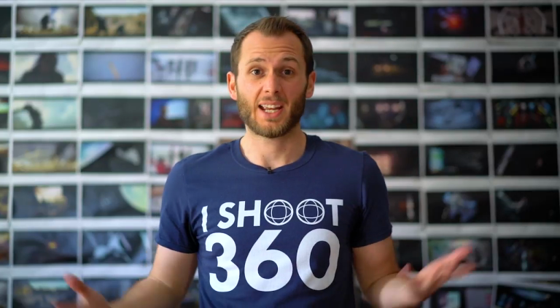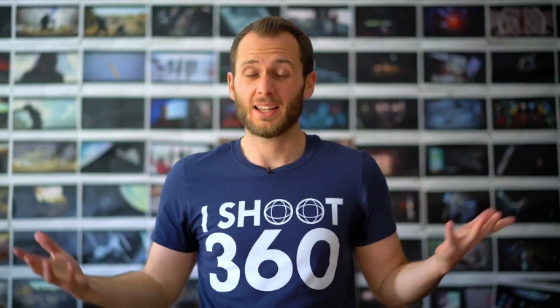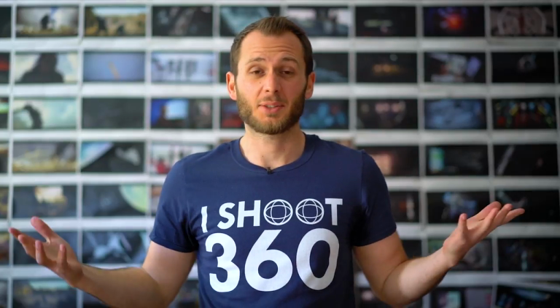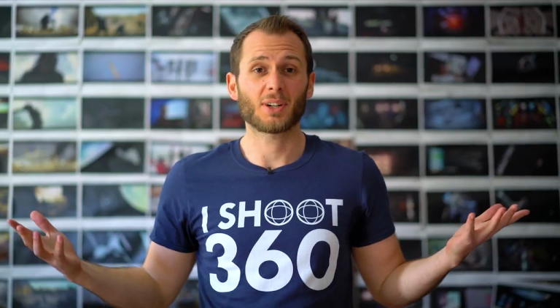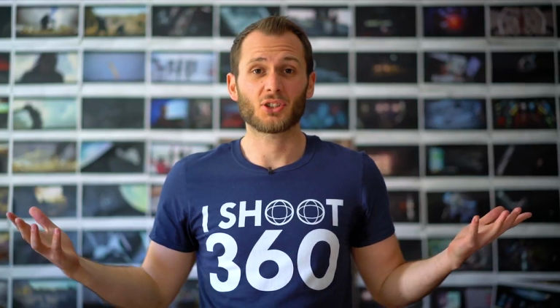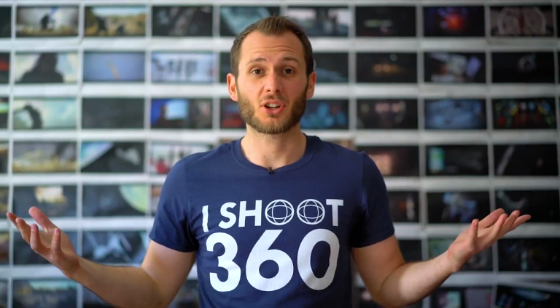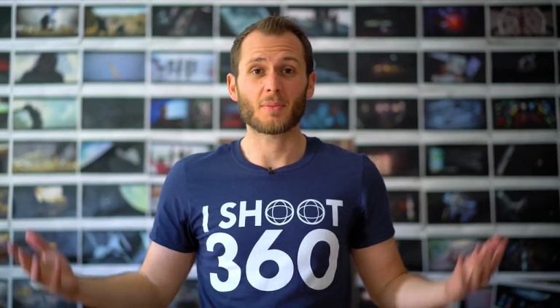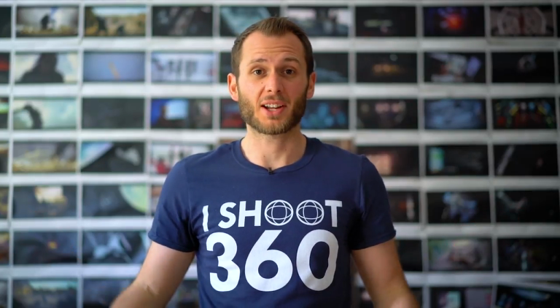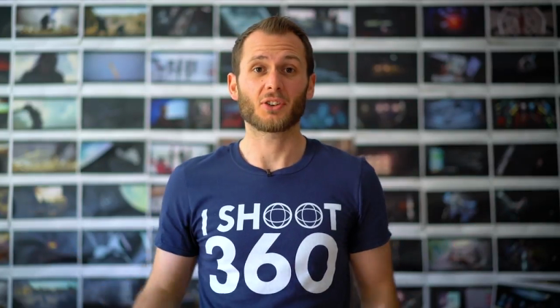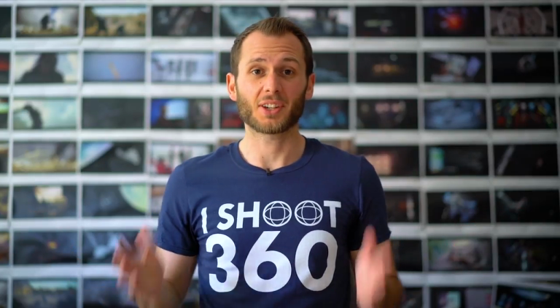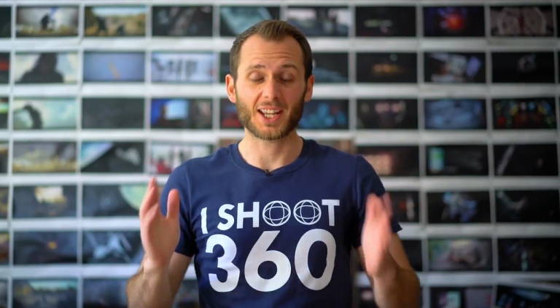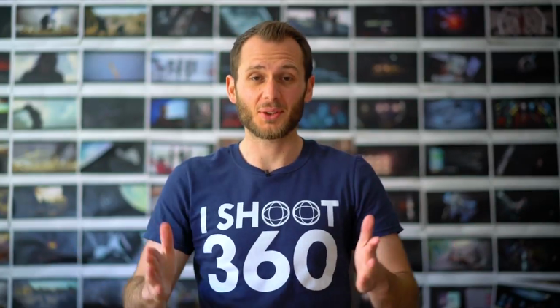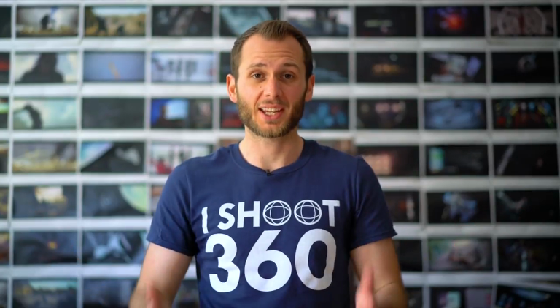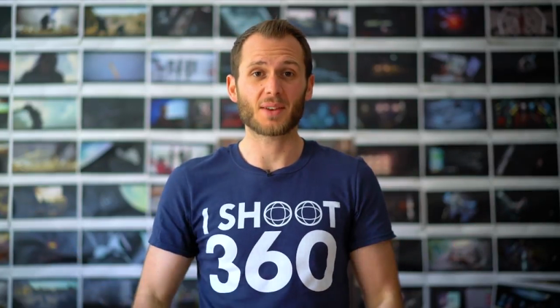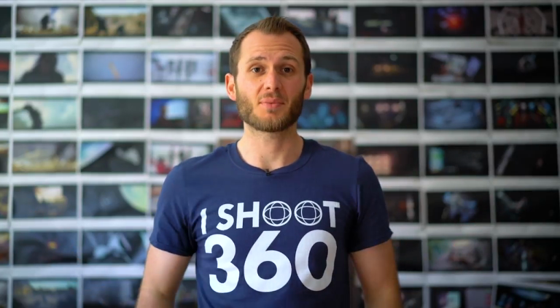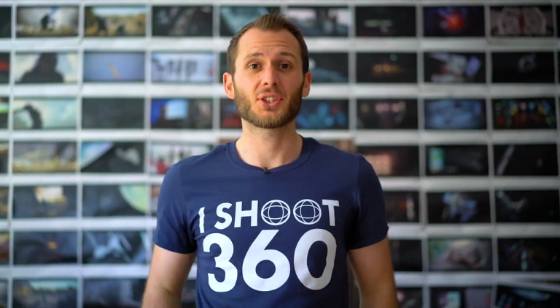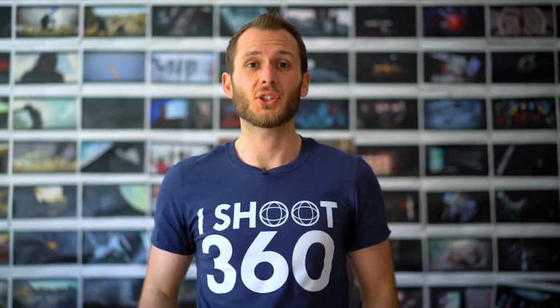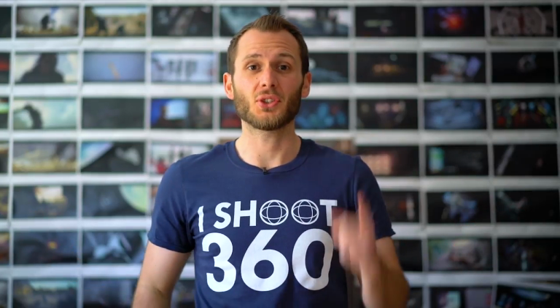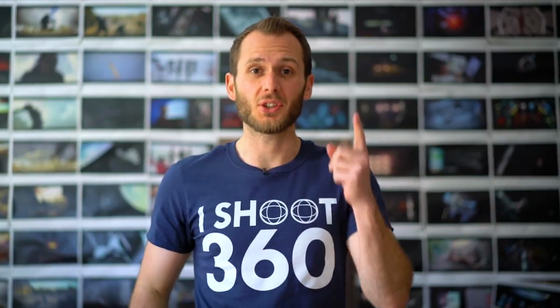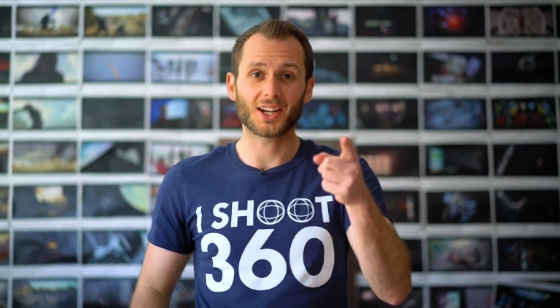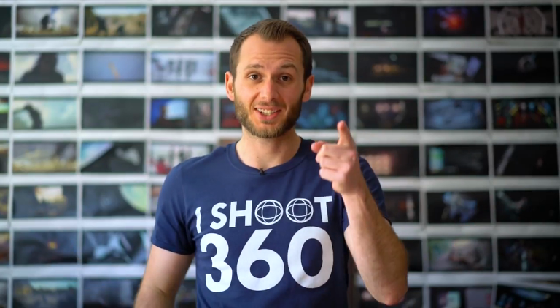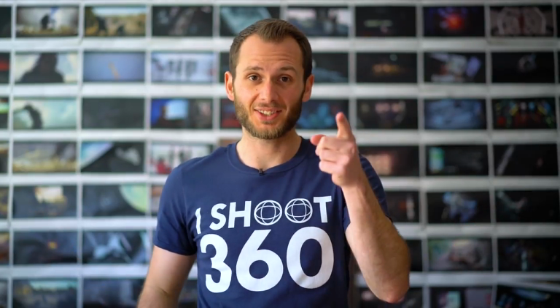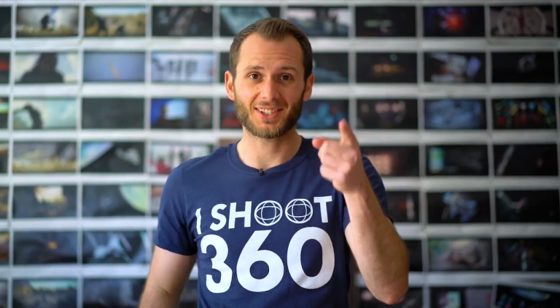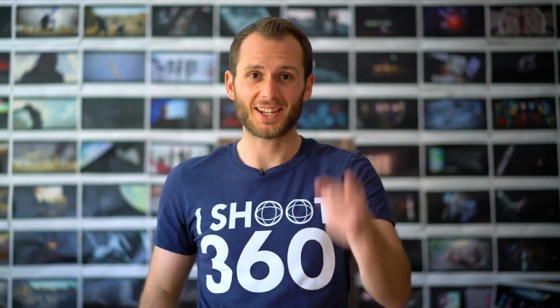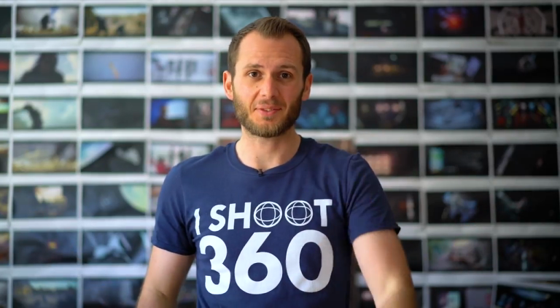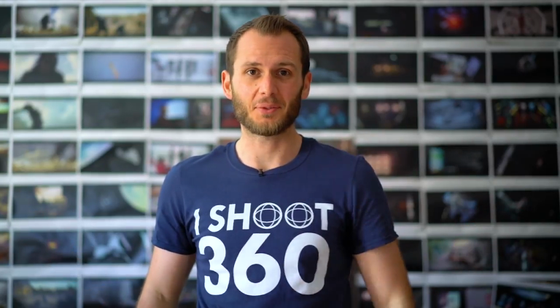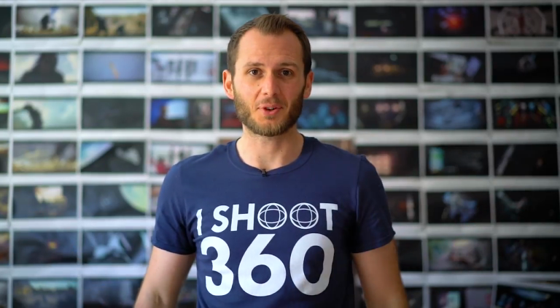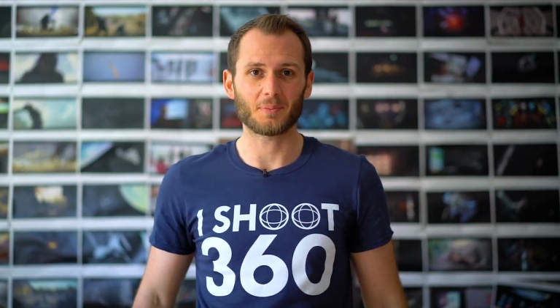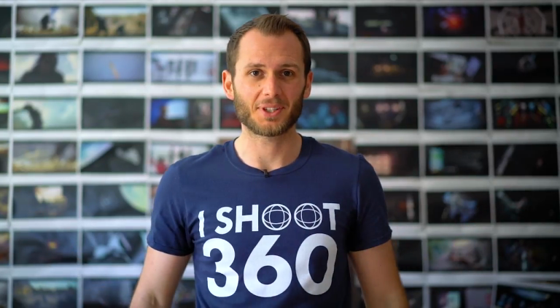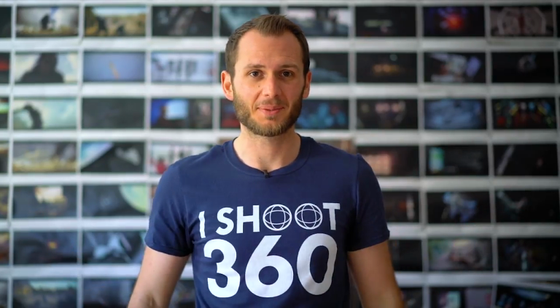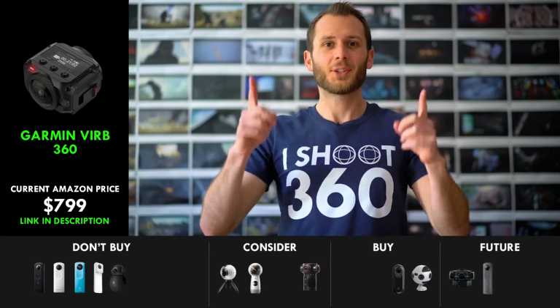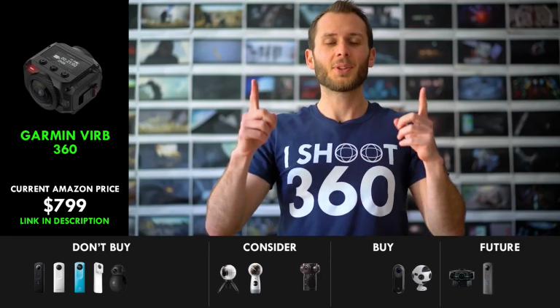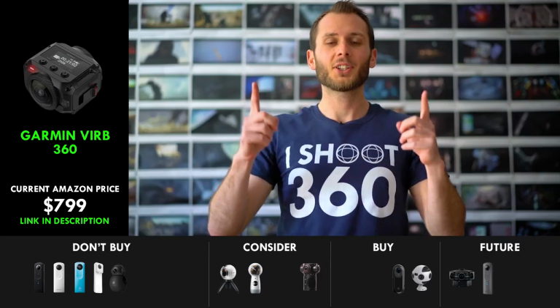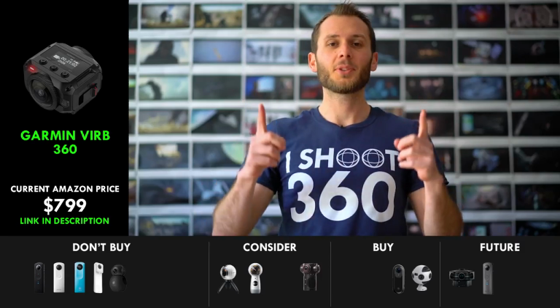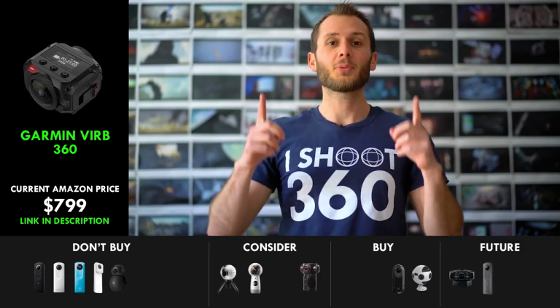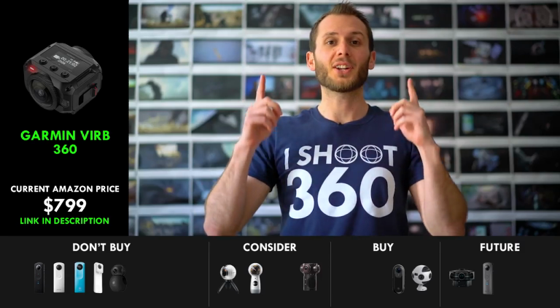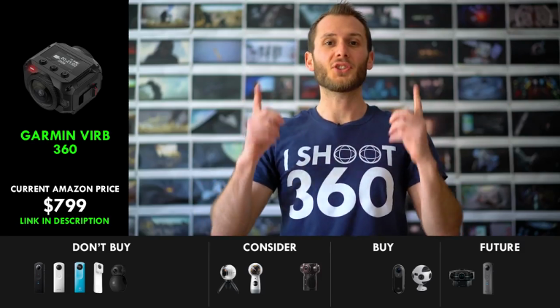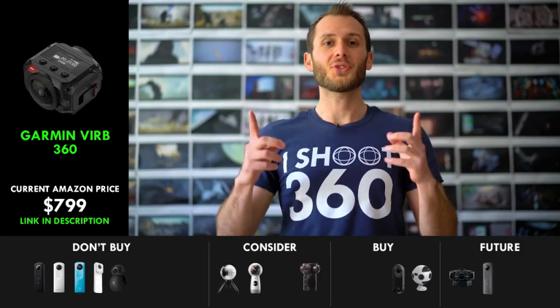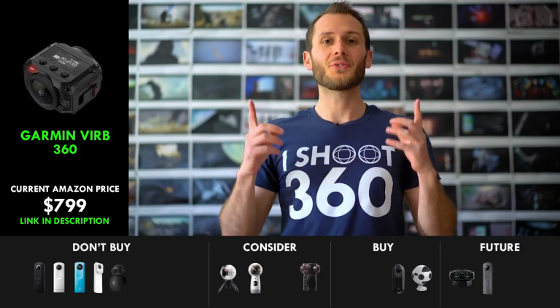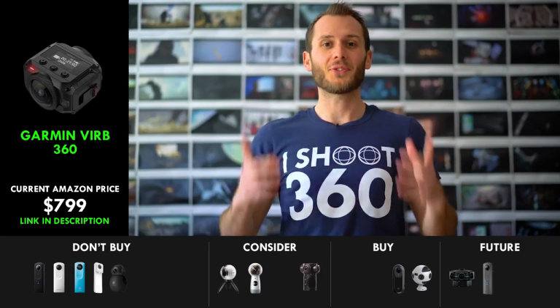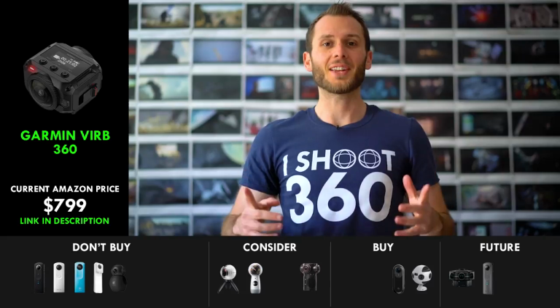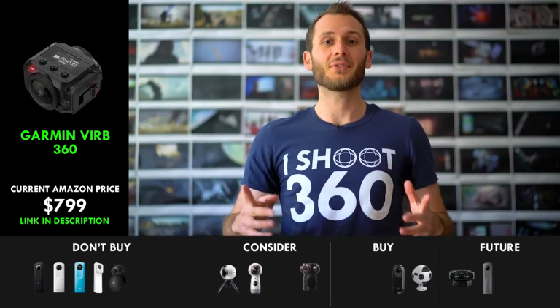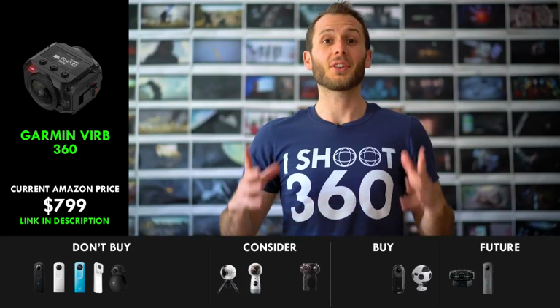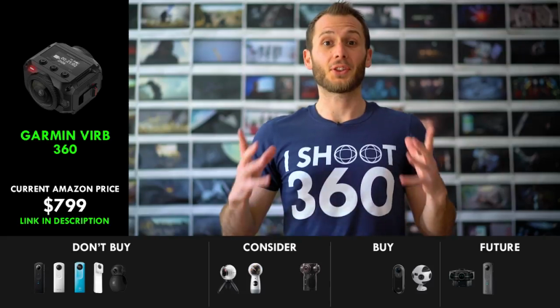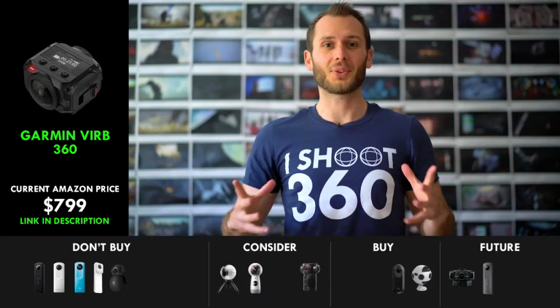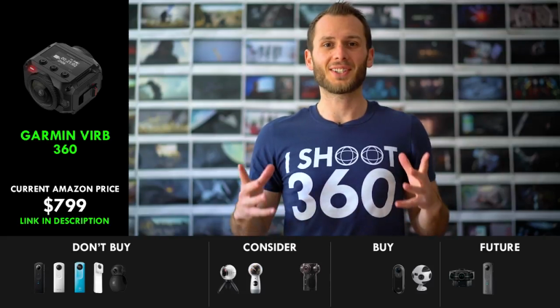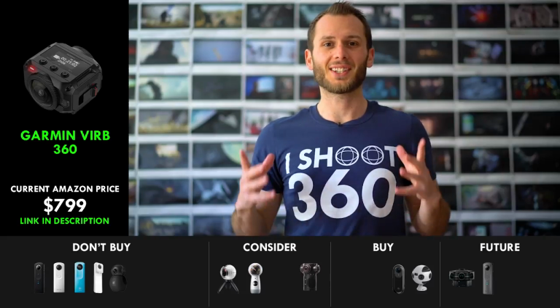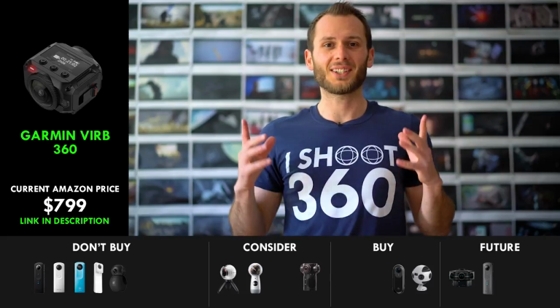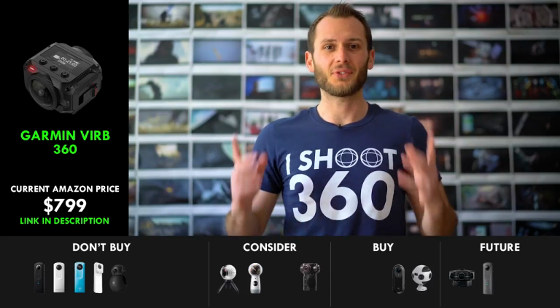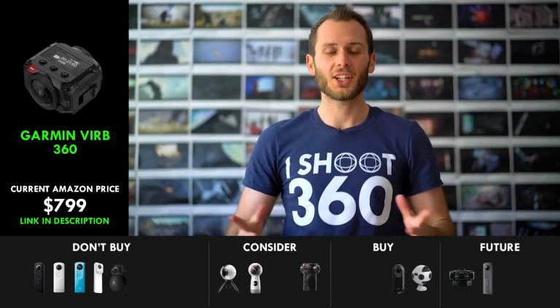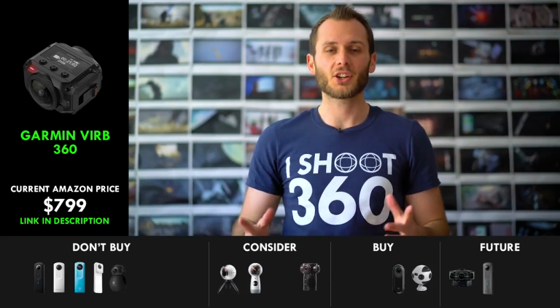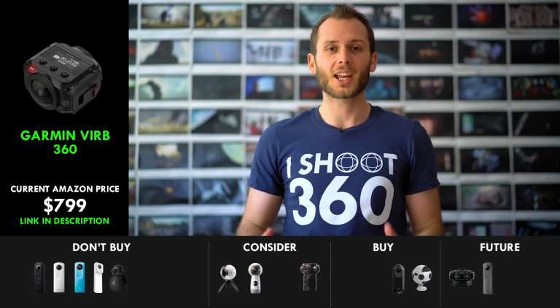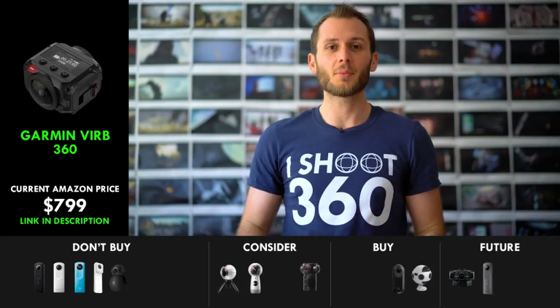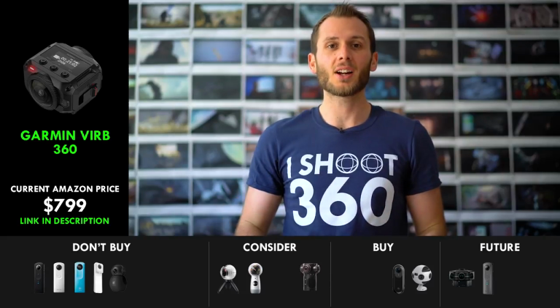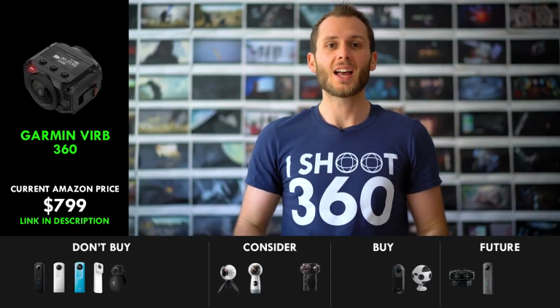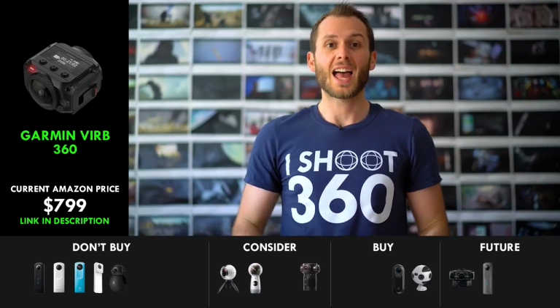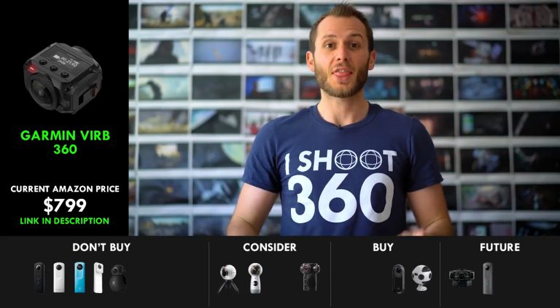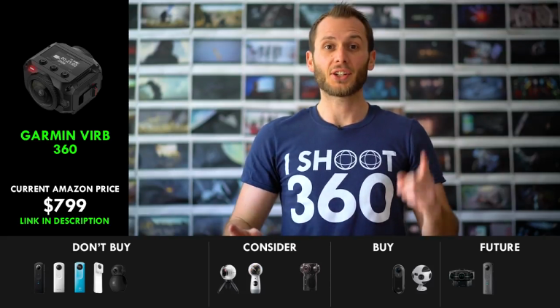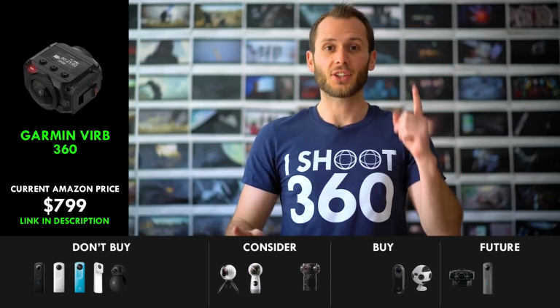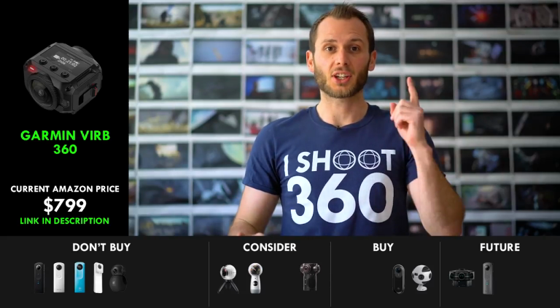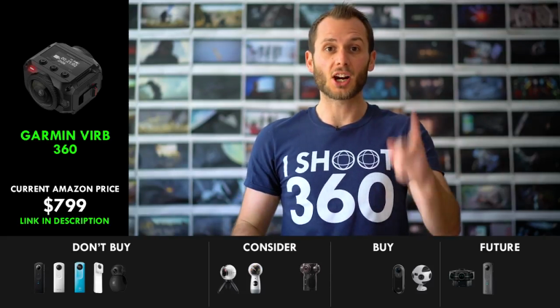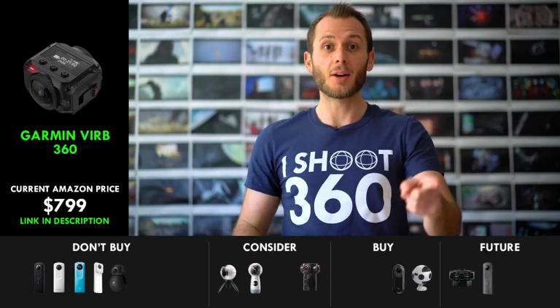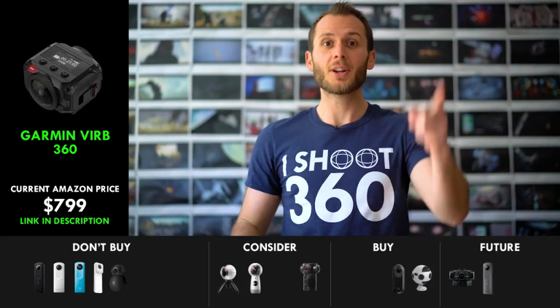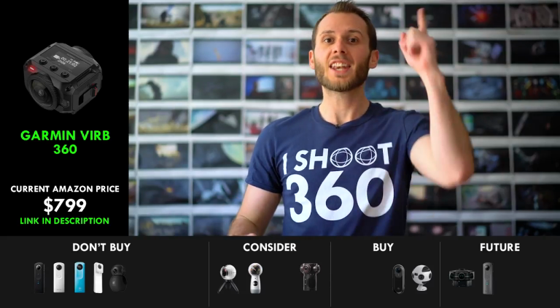Even though my wallet has been singed and abused and is never going to talk to me again — but hey, that's my job. I've got to get all the cameras so you guys can stay informed. This brings me to my new favorite 360 video camera, and that's the Garmin VIRB.